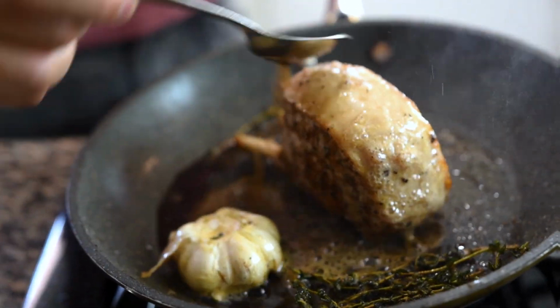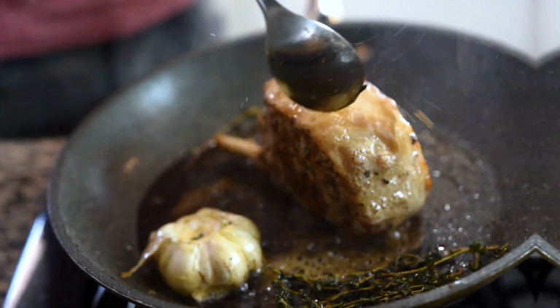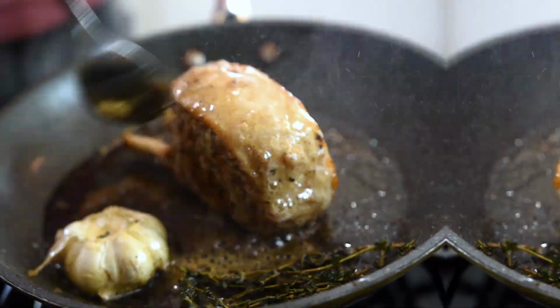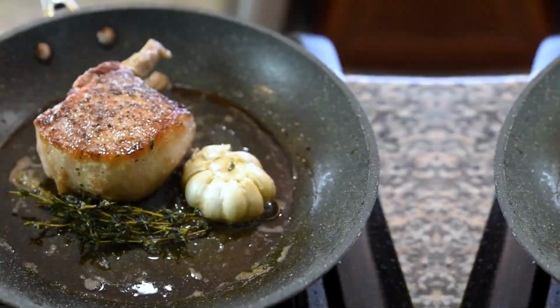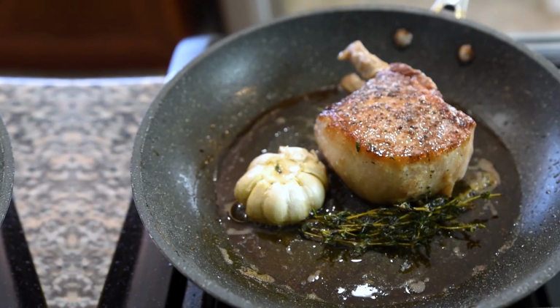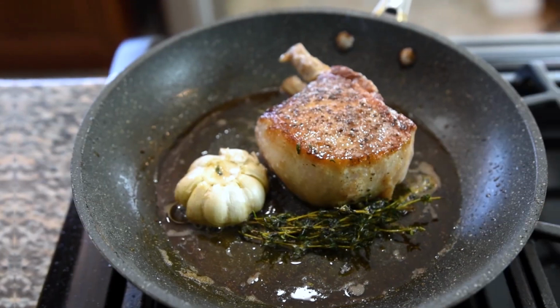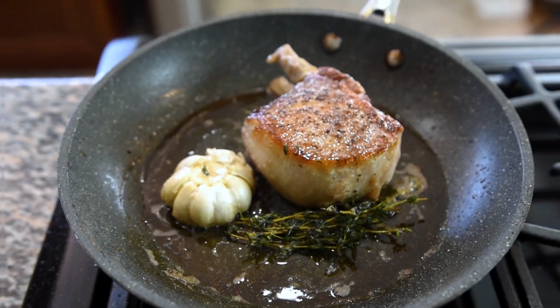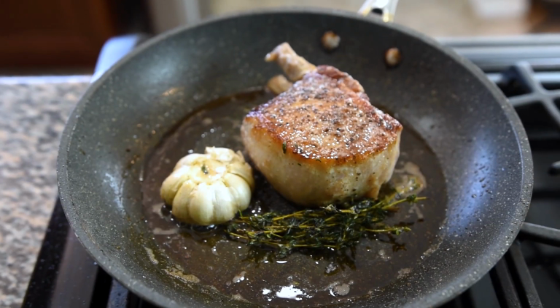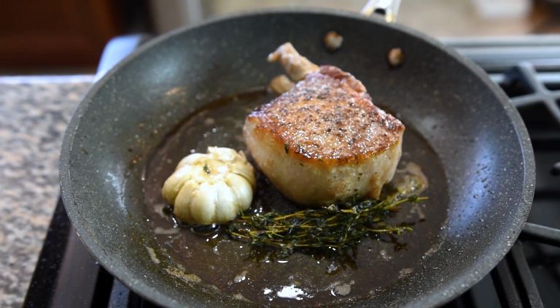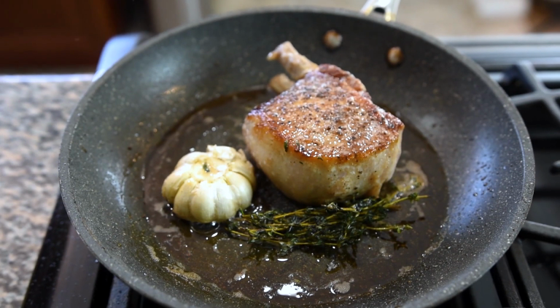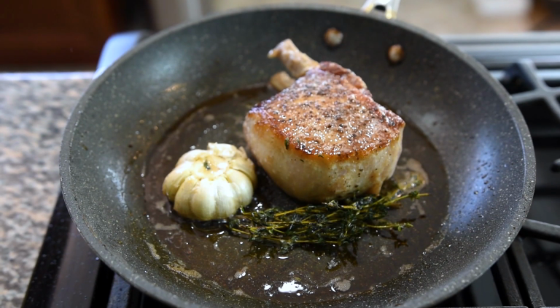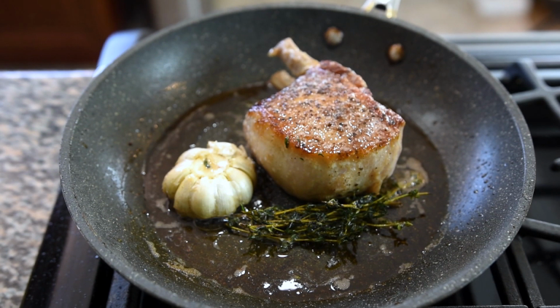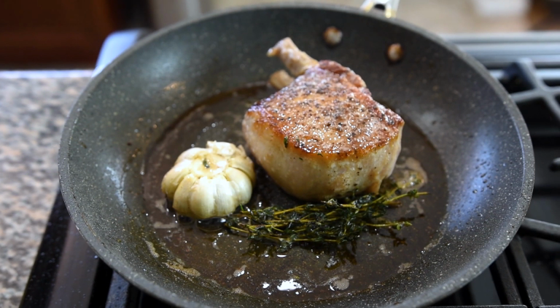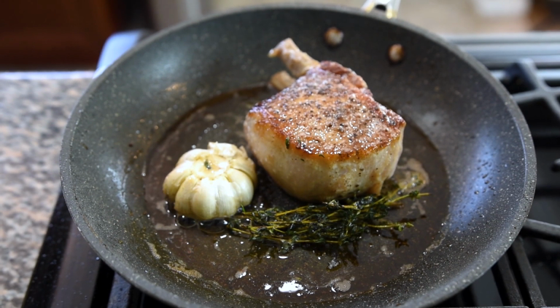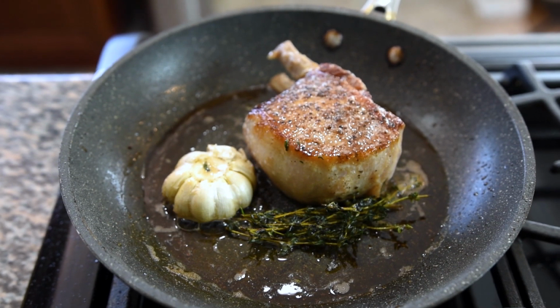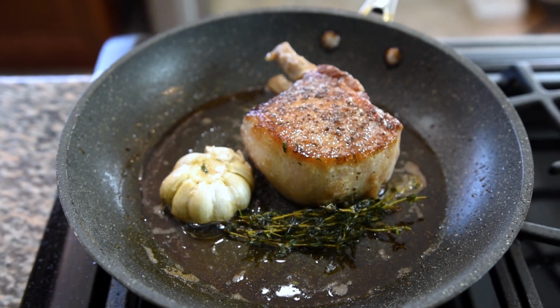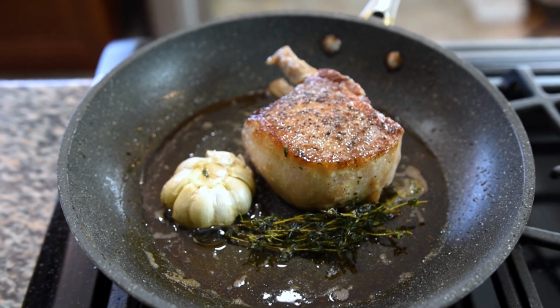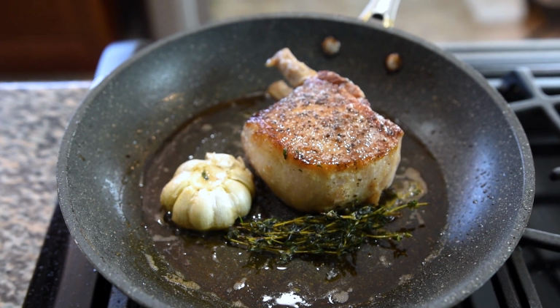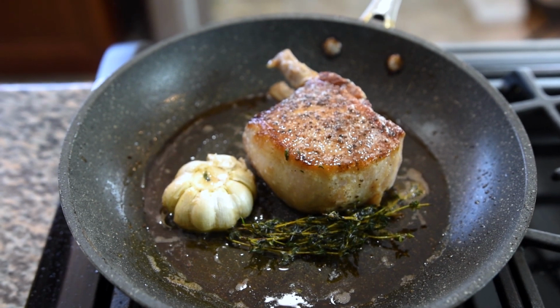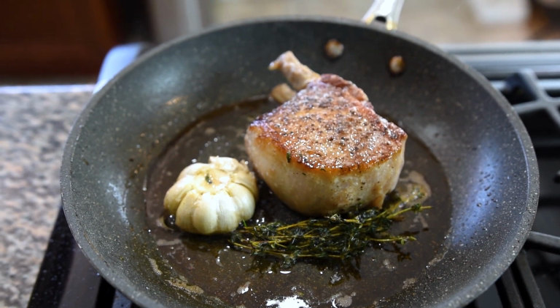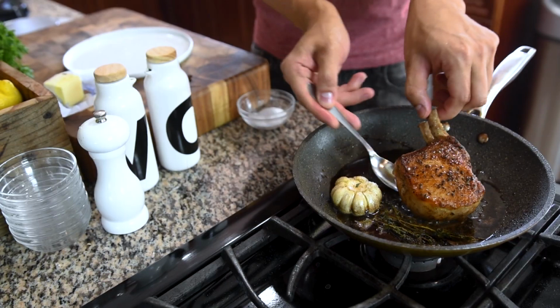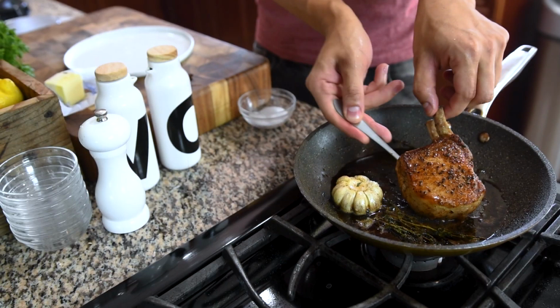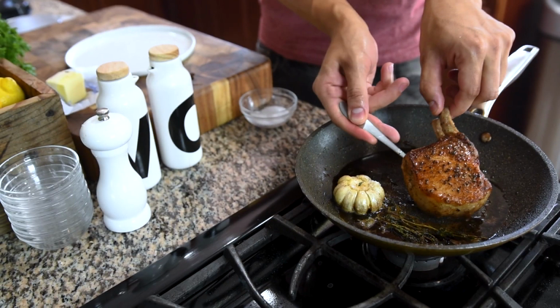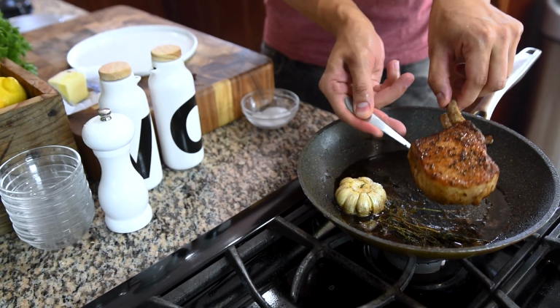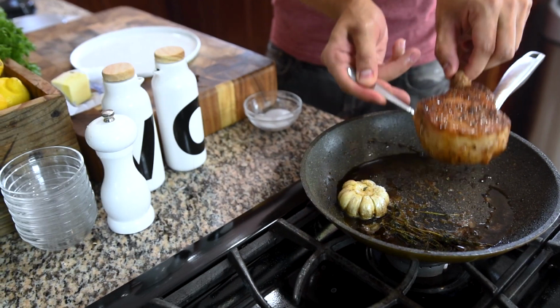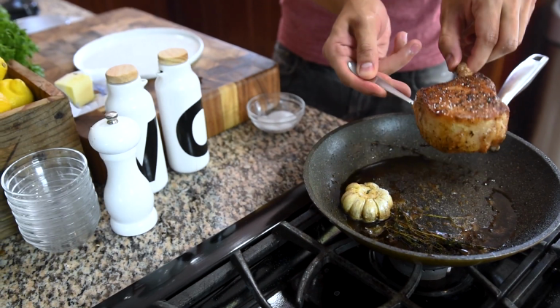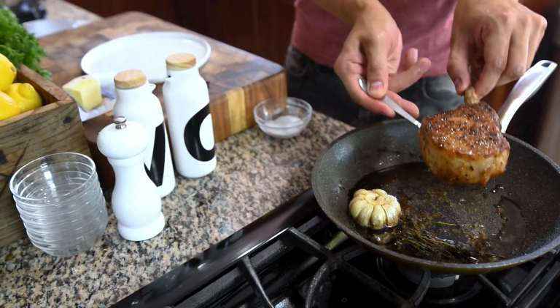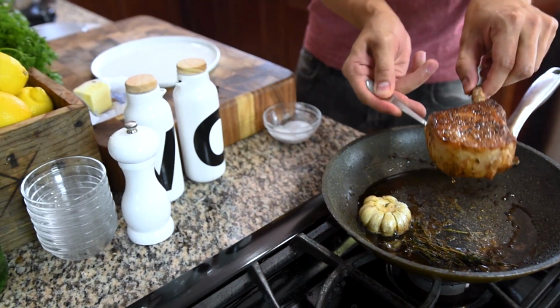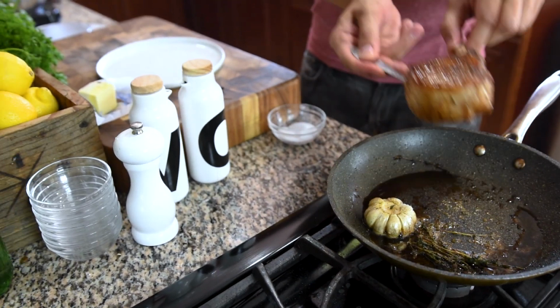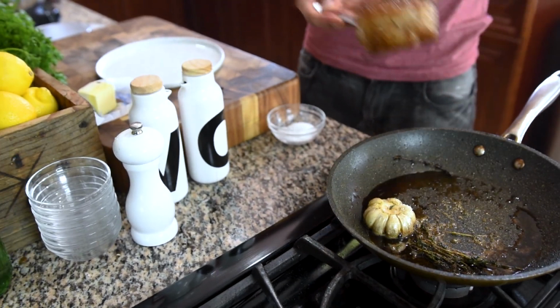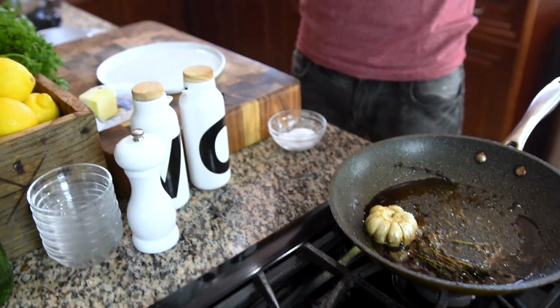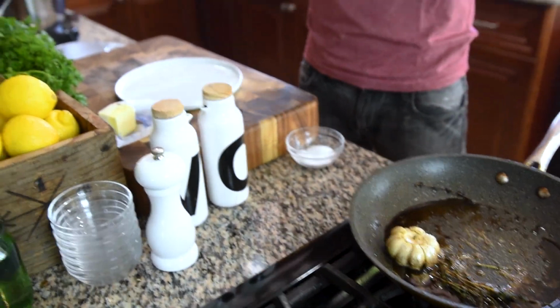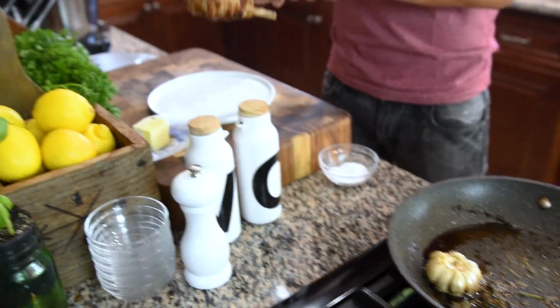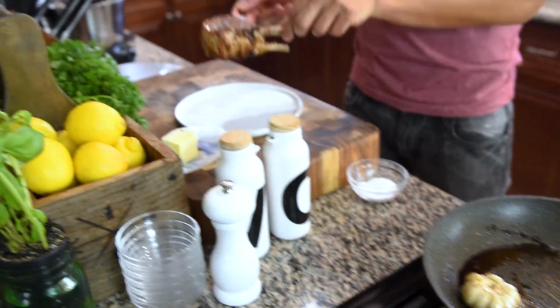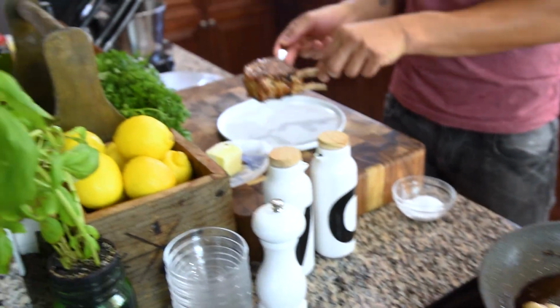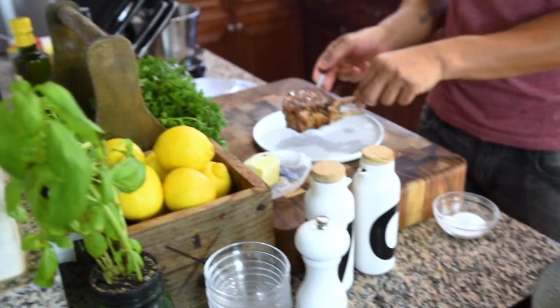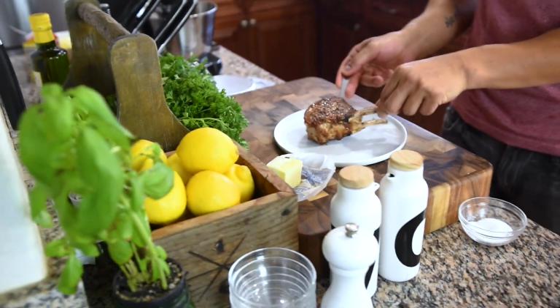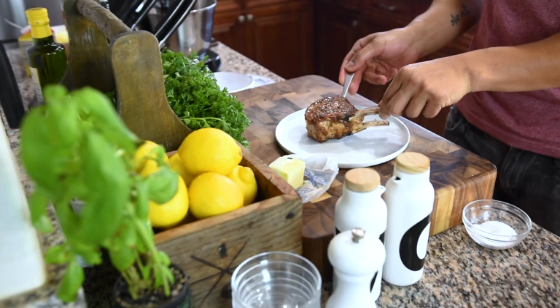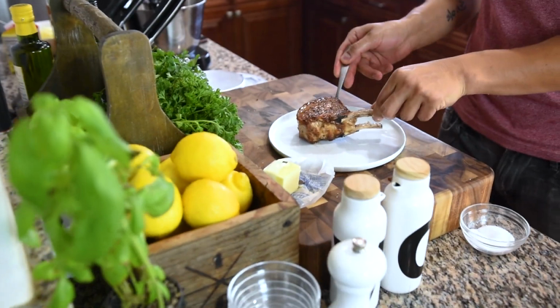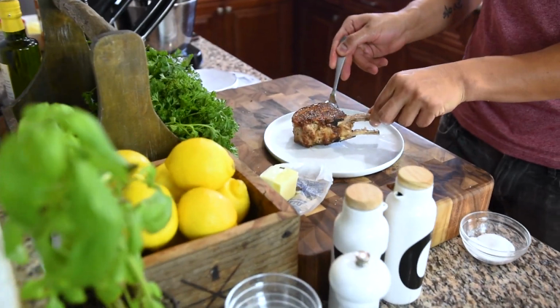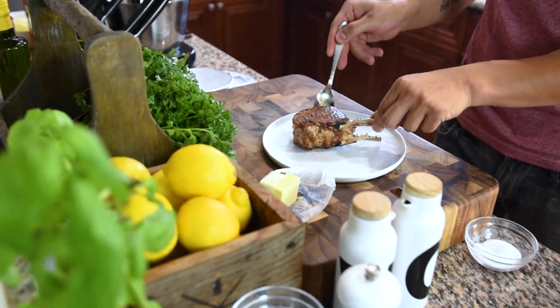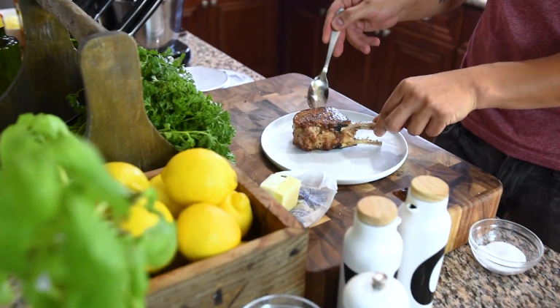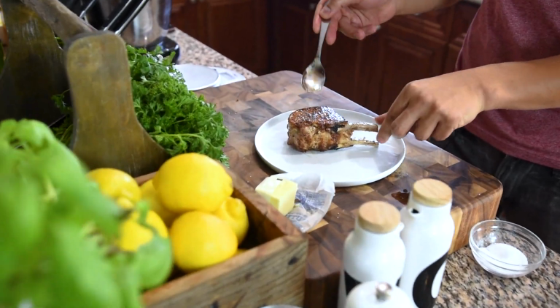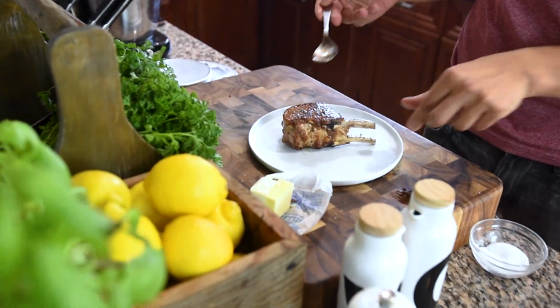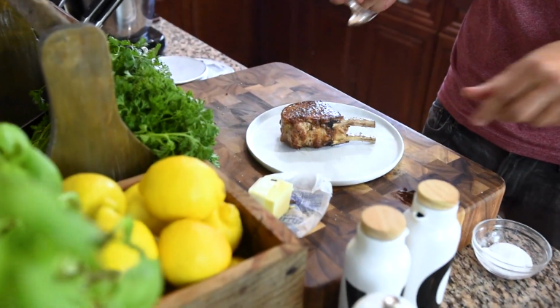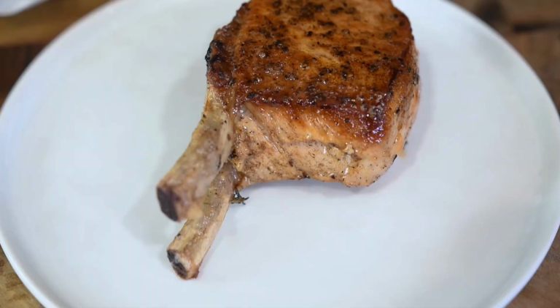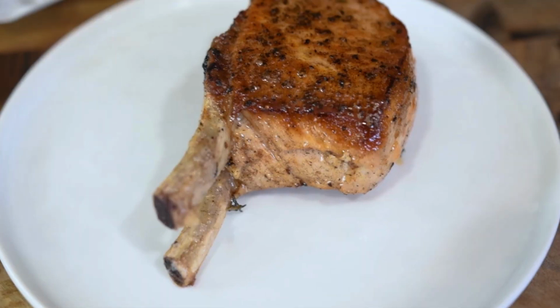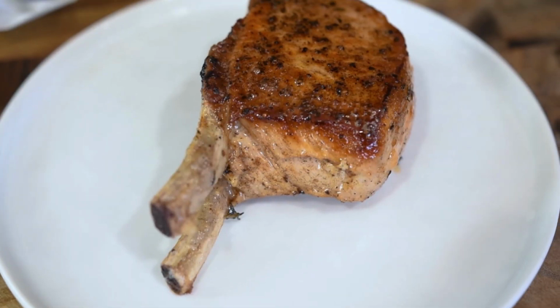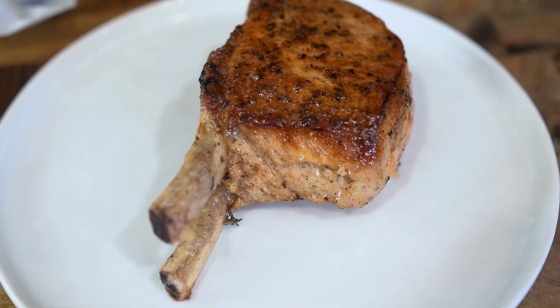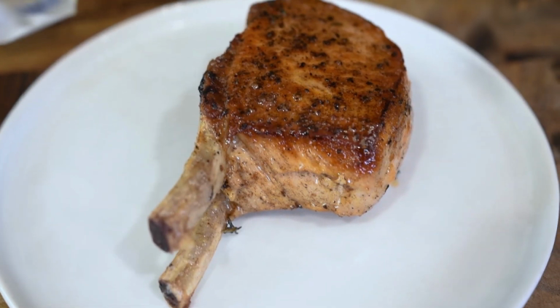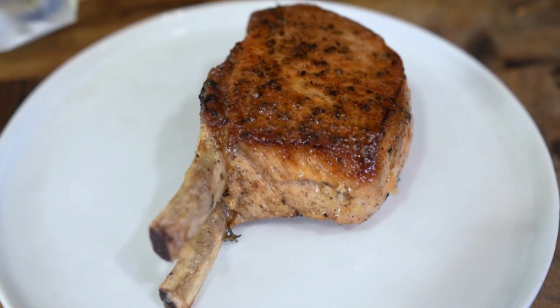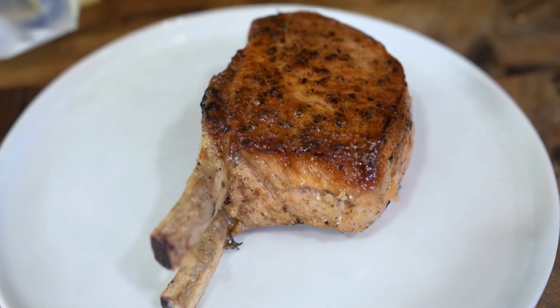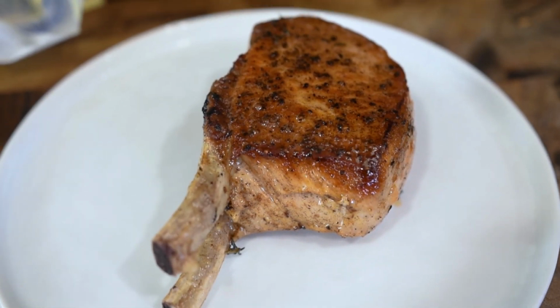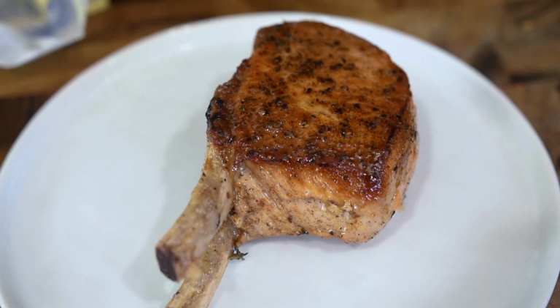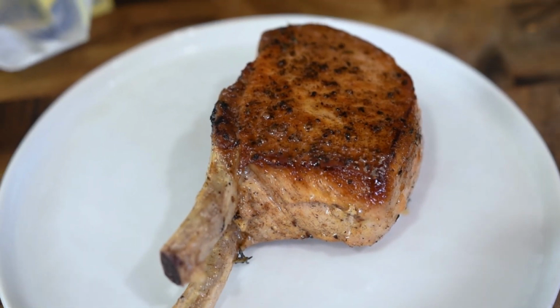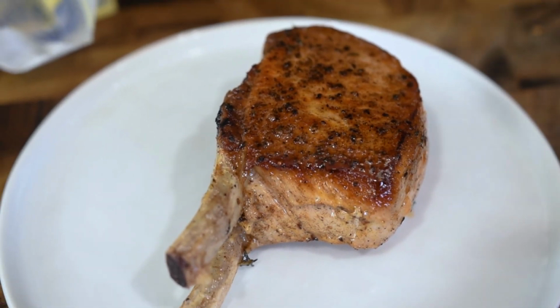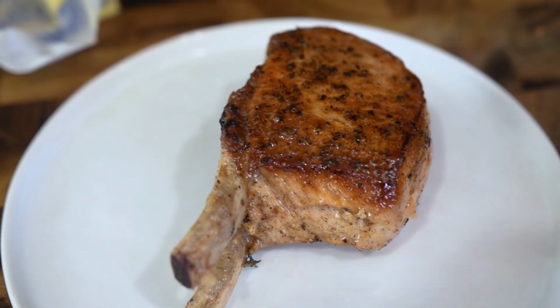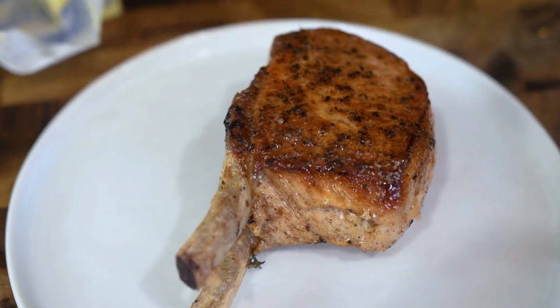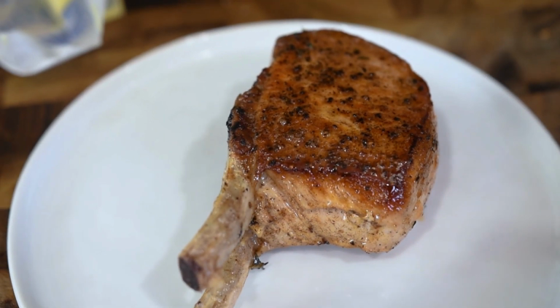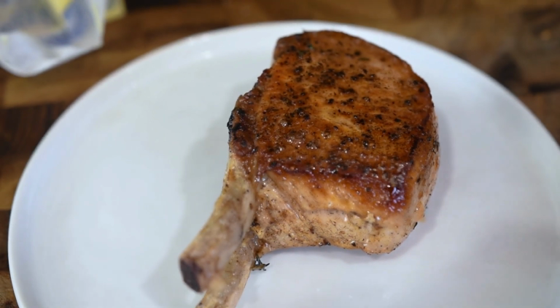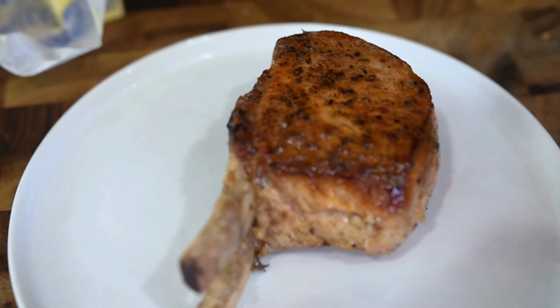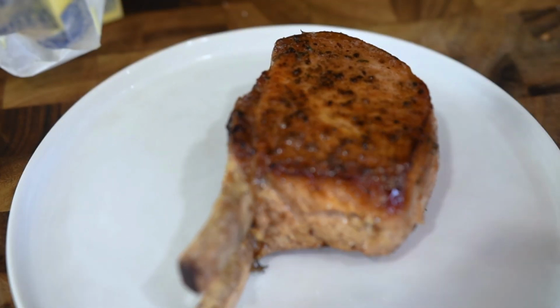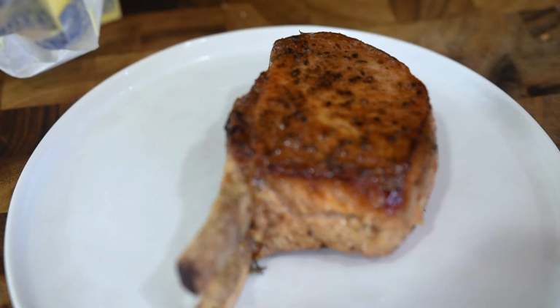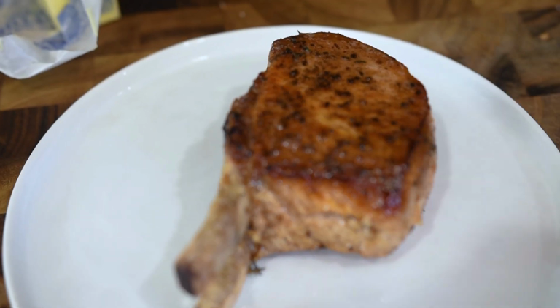We've got a beautiful color on all sides of our pork chop, so we're going to take this out to rest on a plate. And that is how you cook the perfect pork chop.